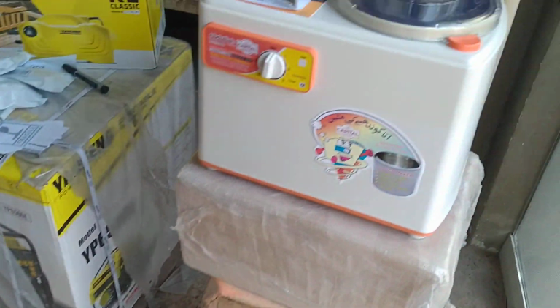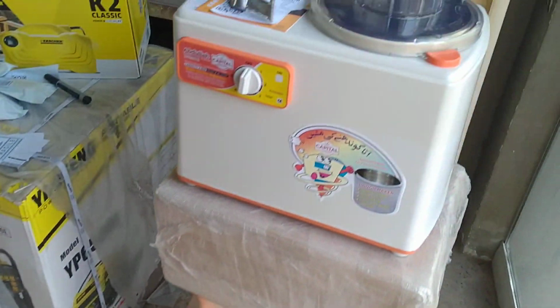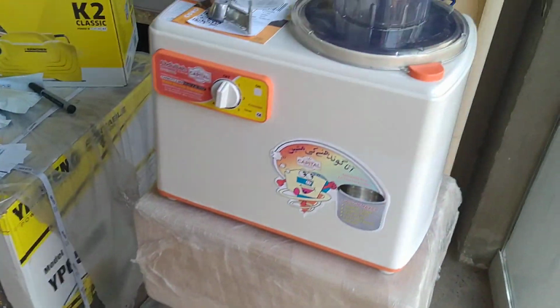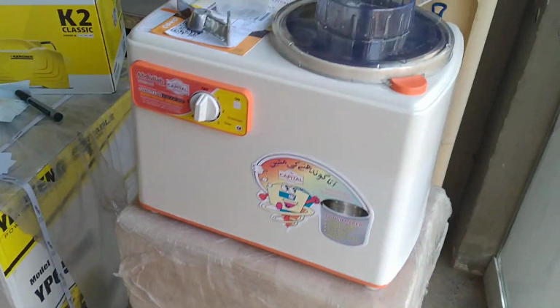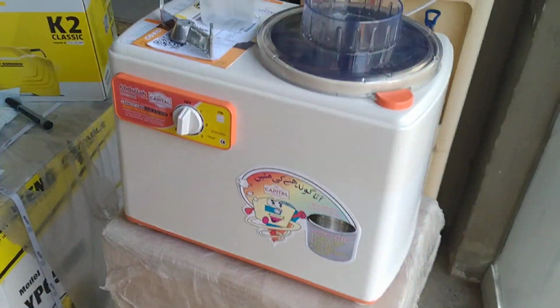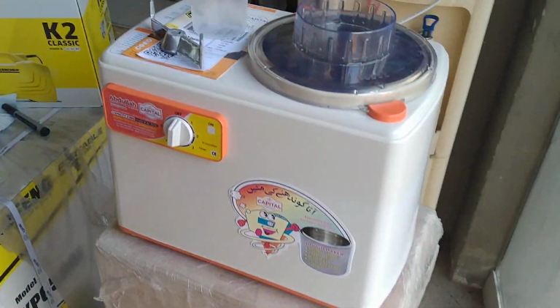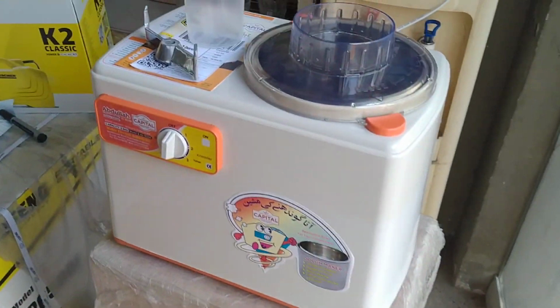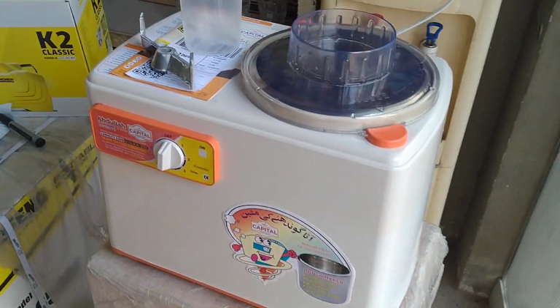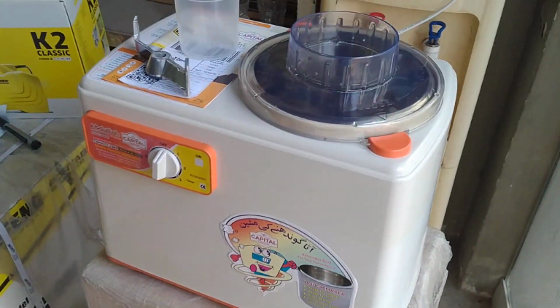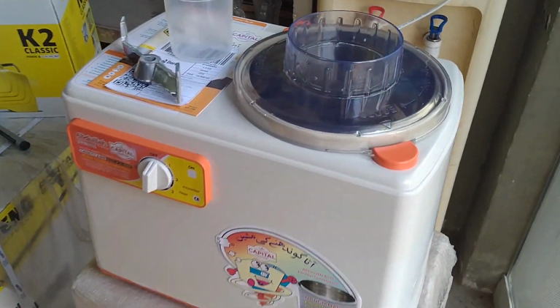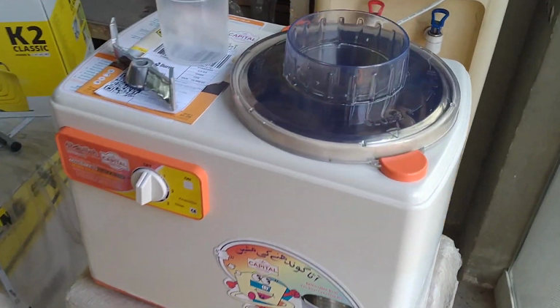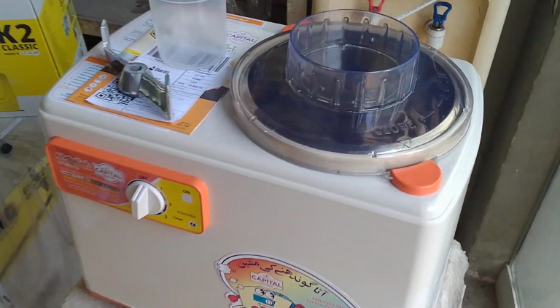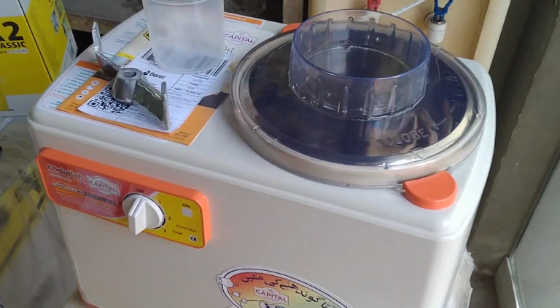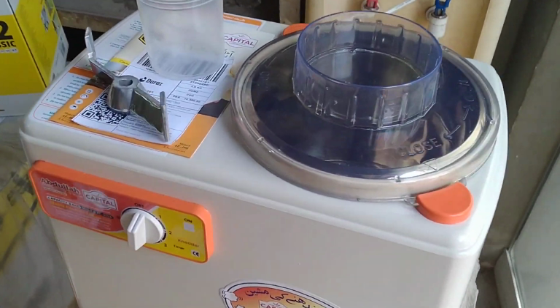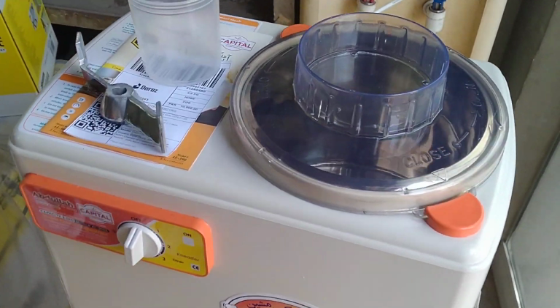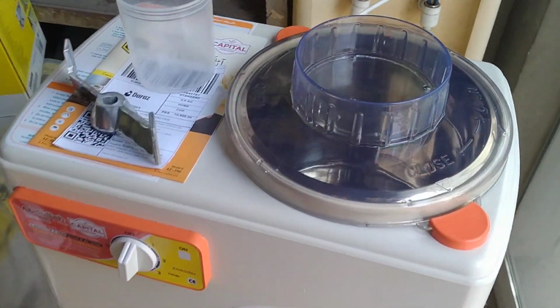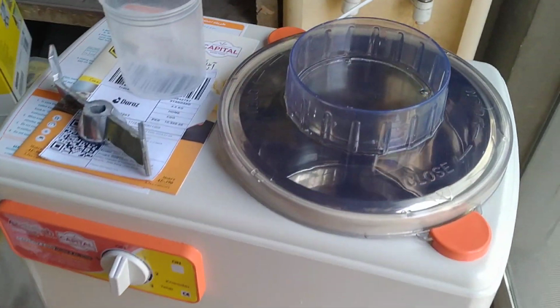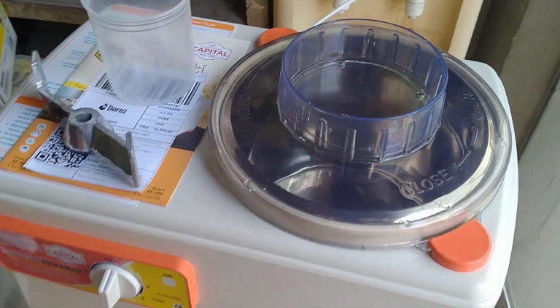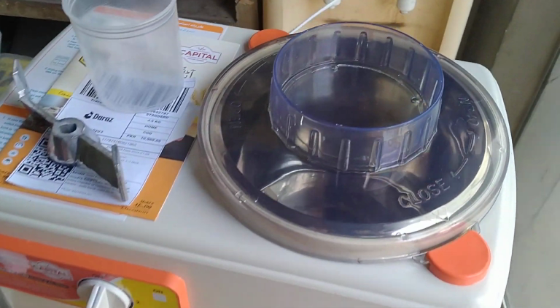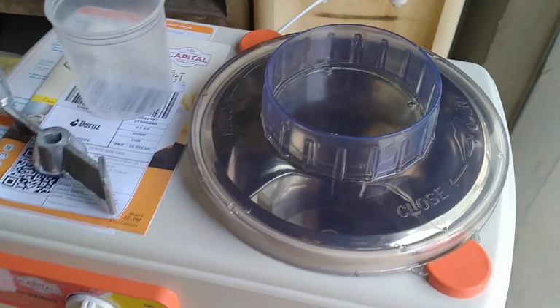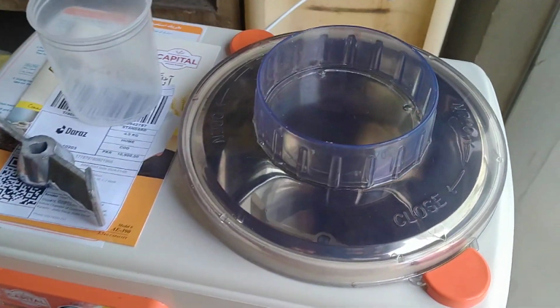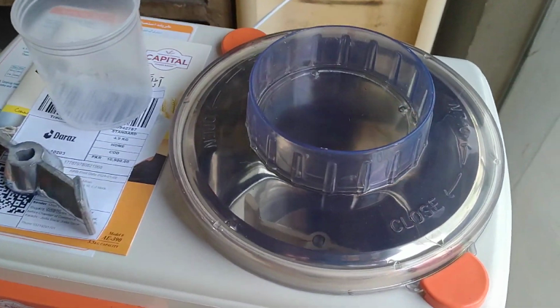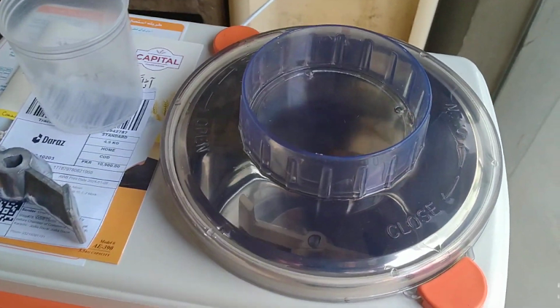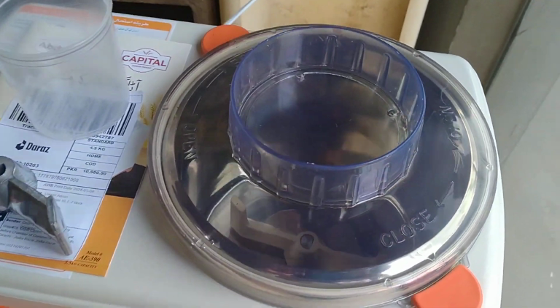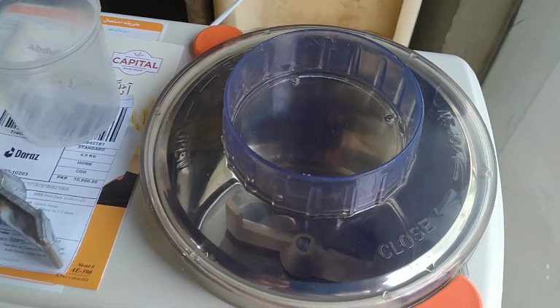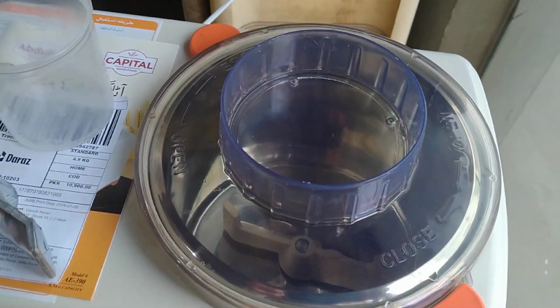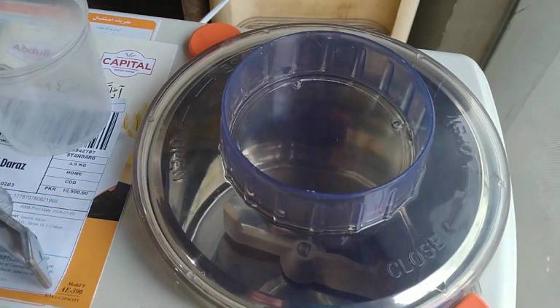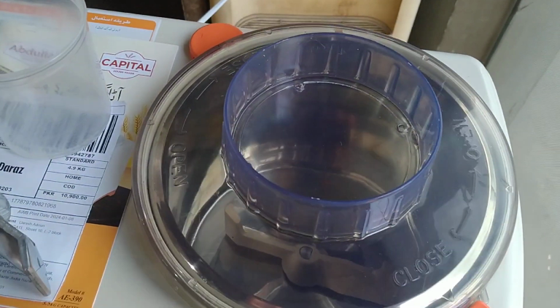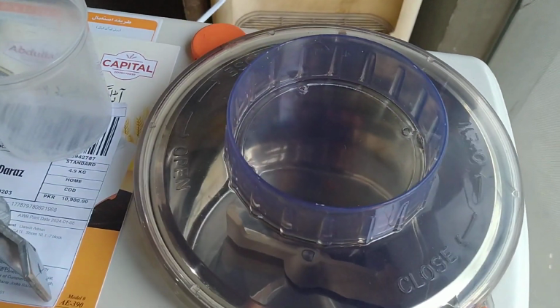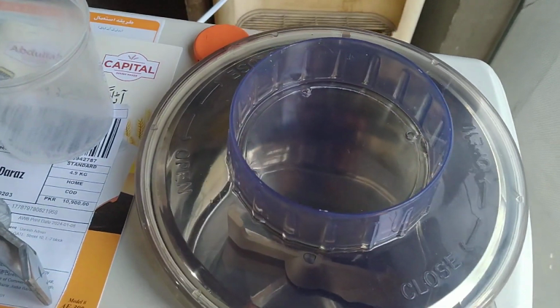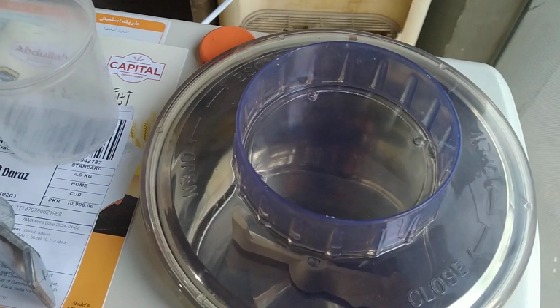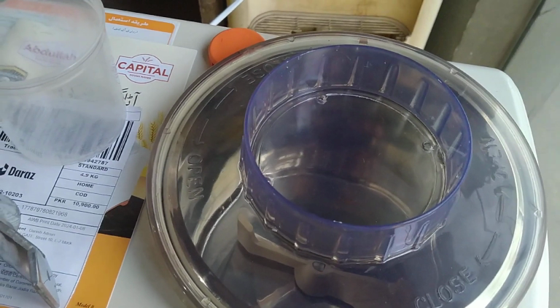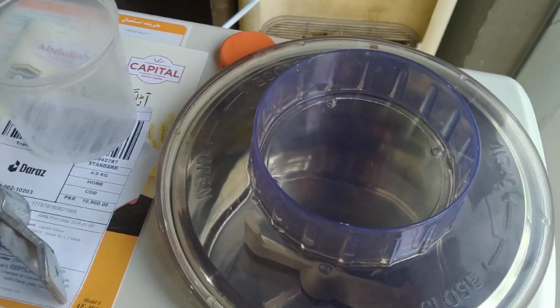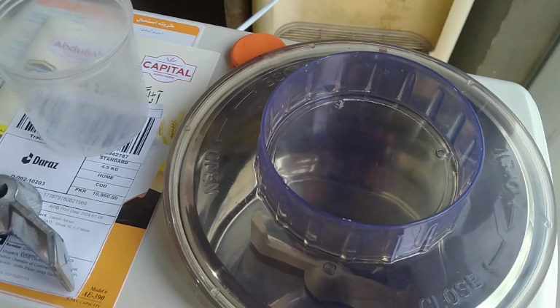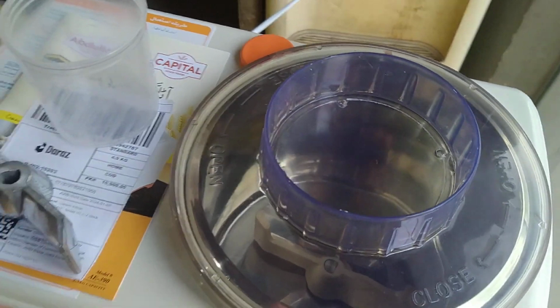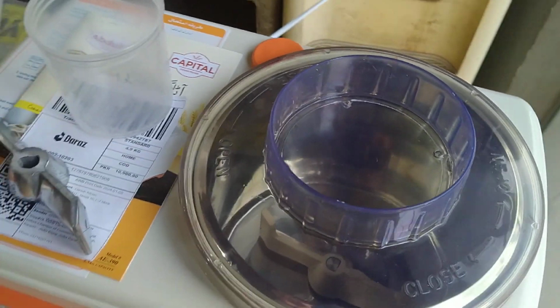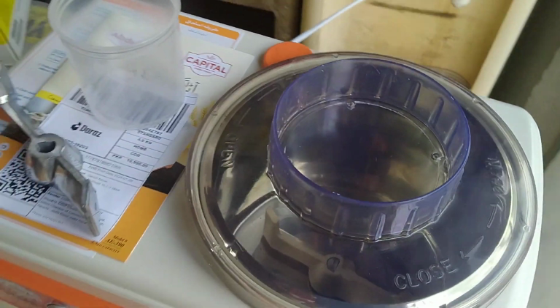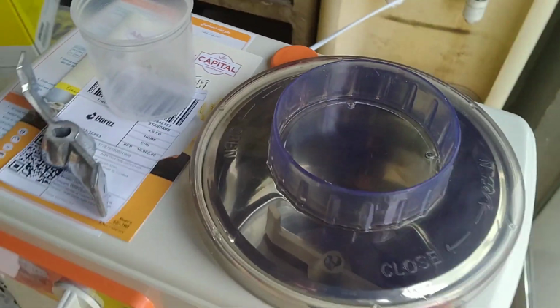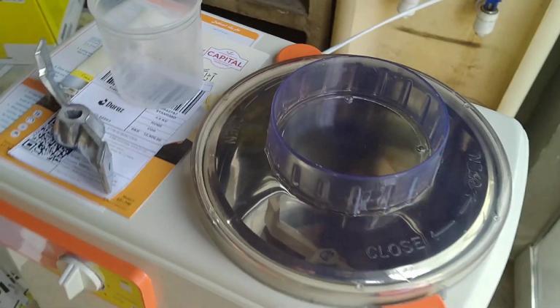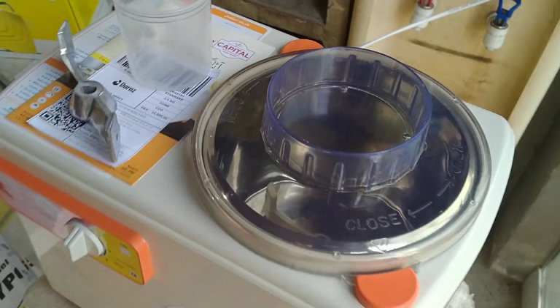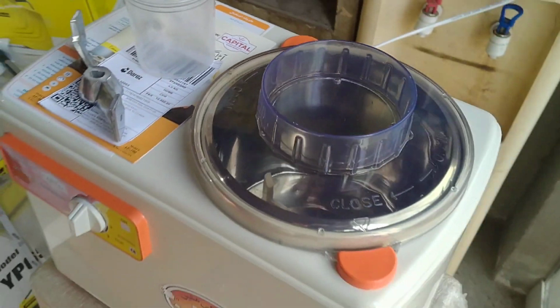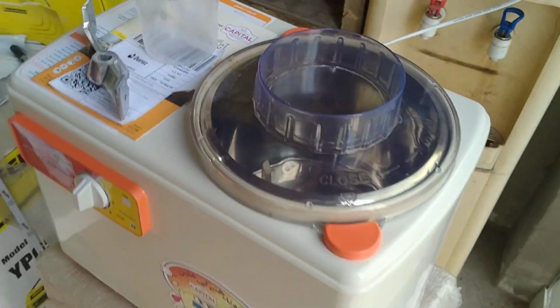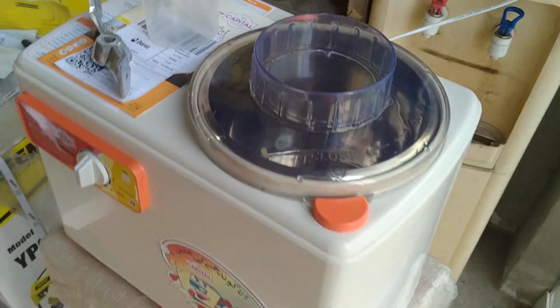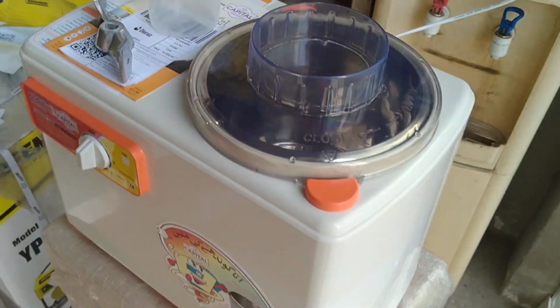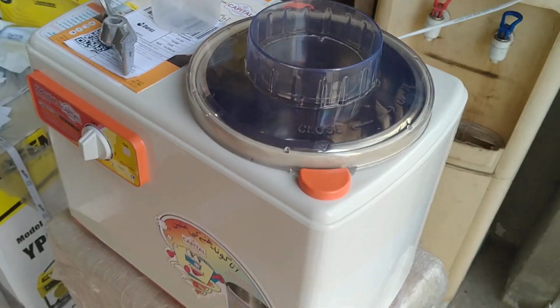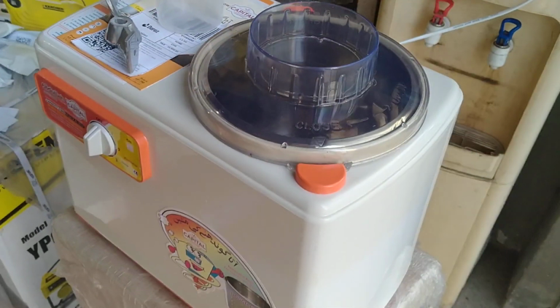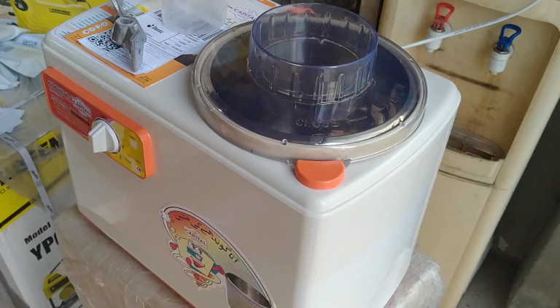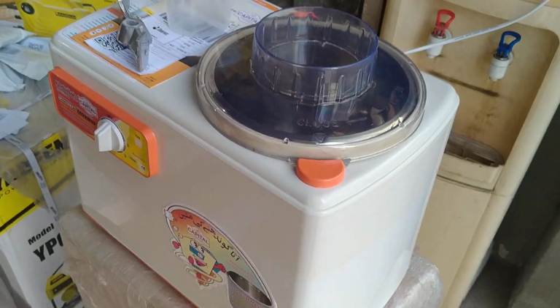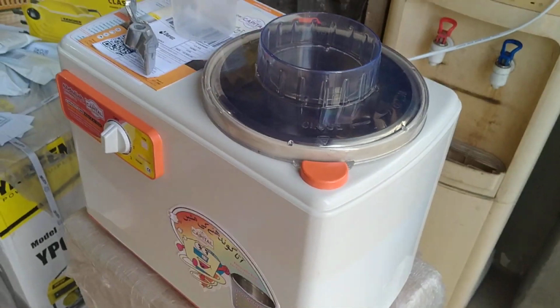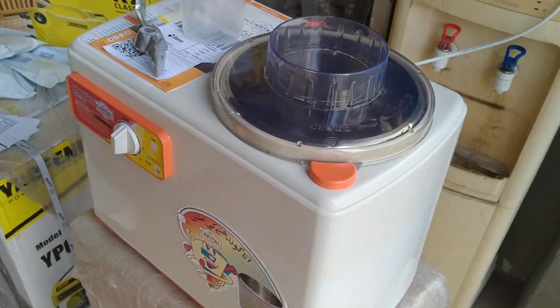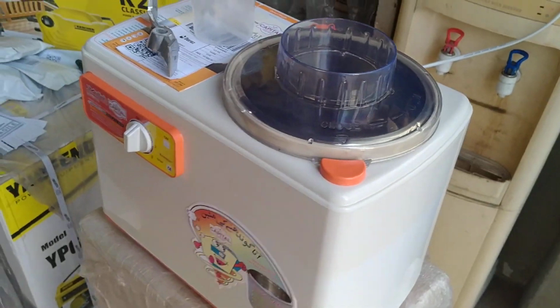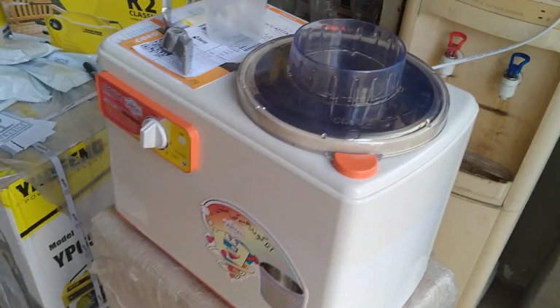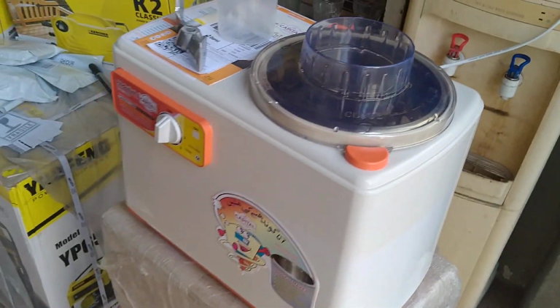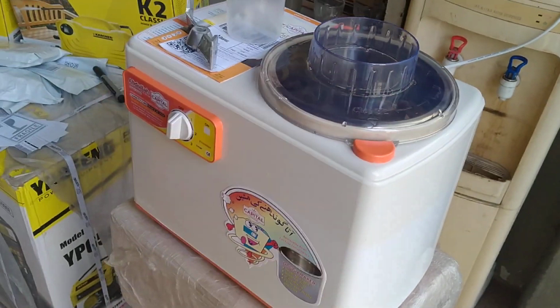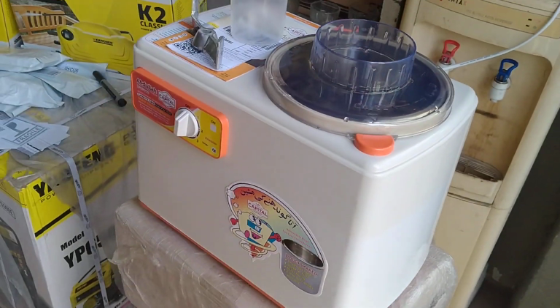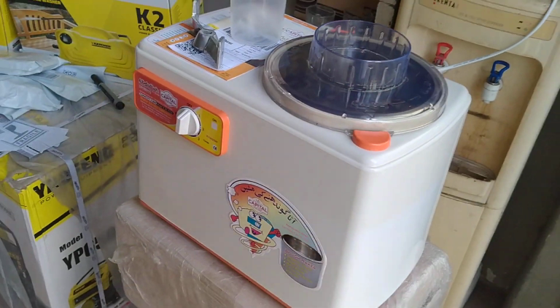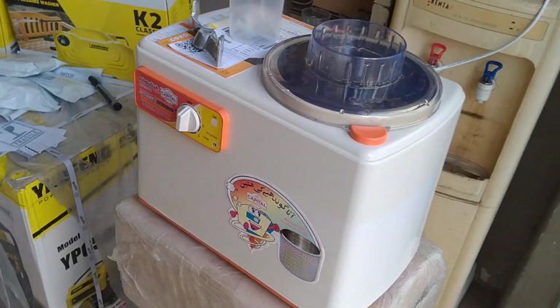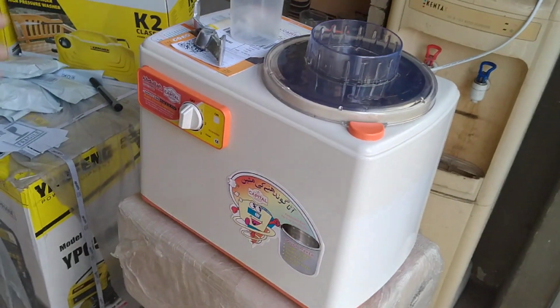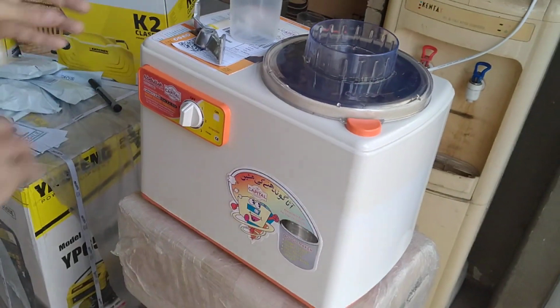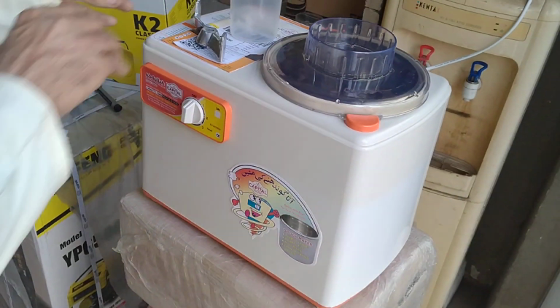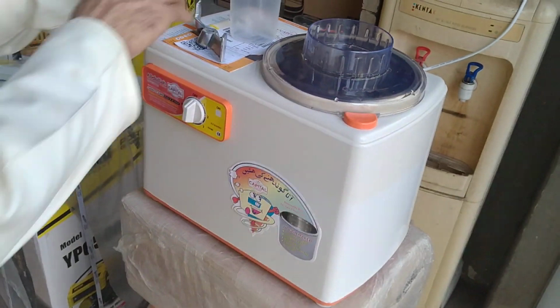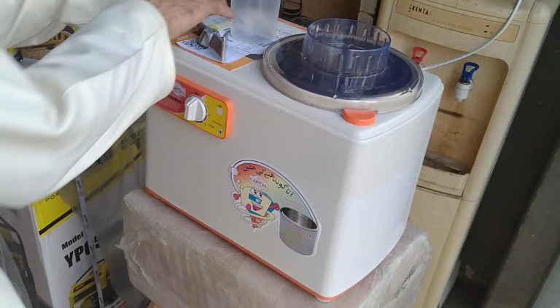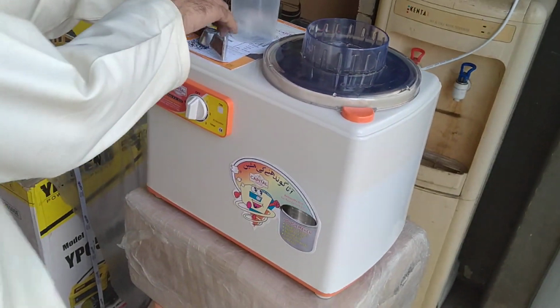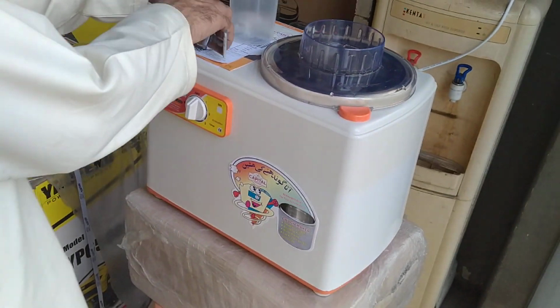There you can see the machine has automatically stopped. It is okay and now we will pack it.